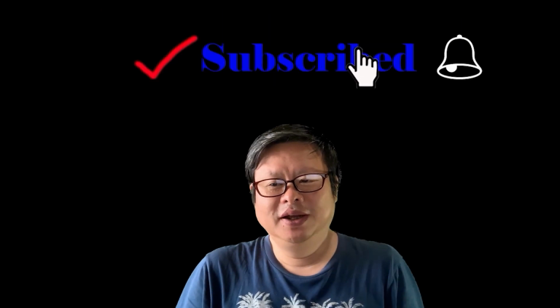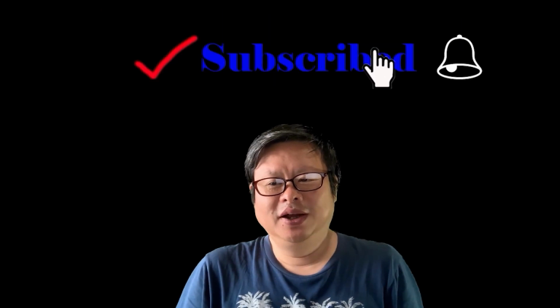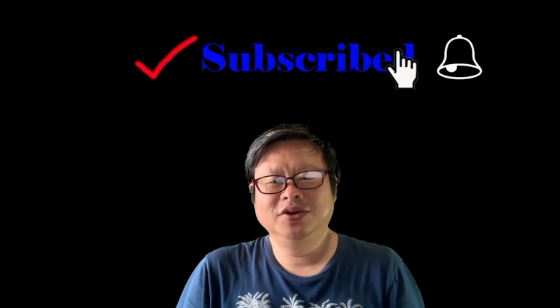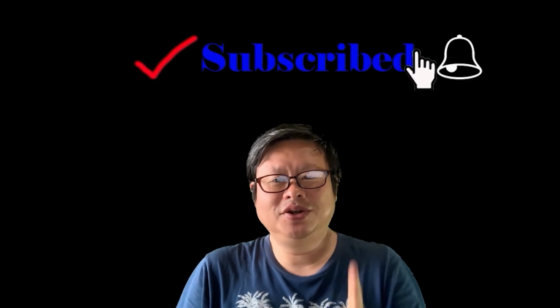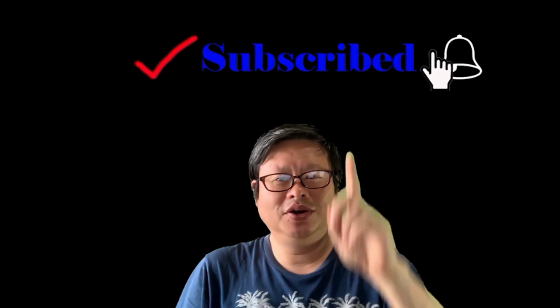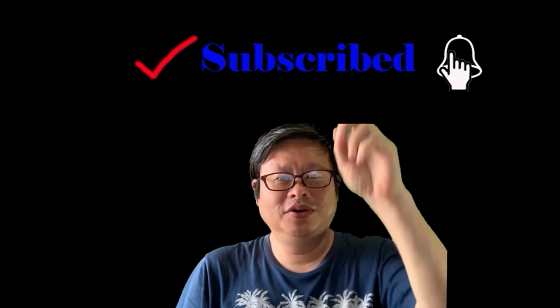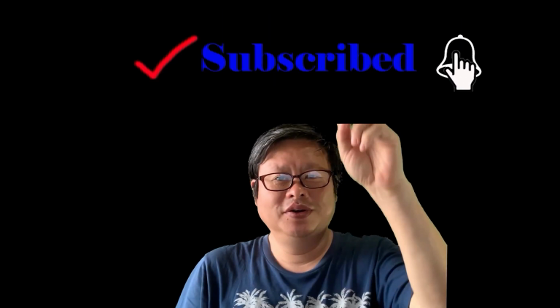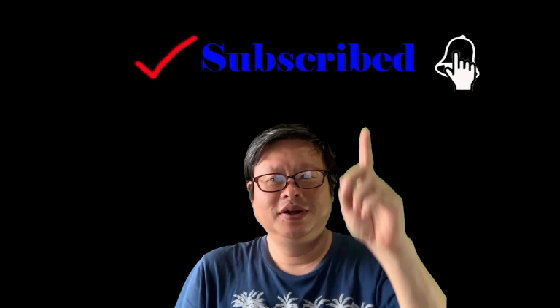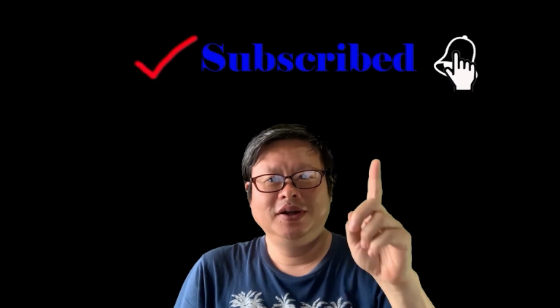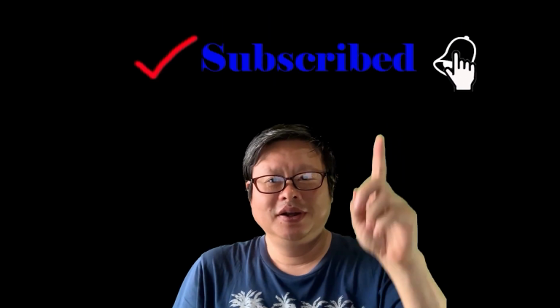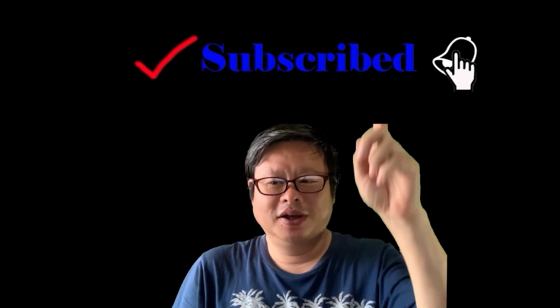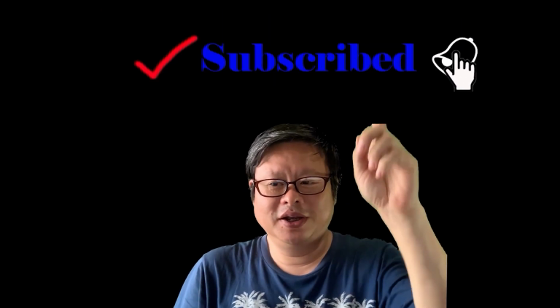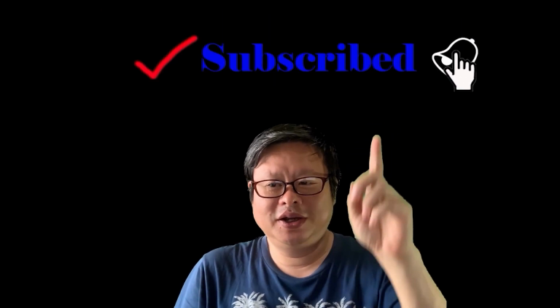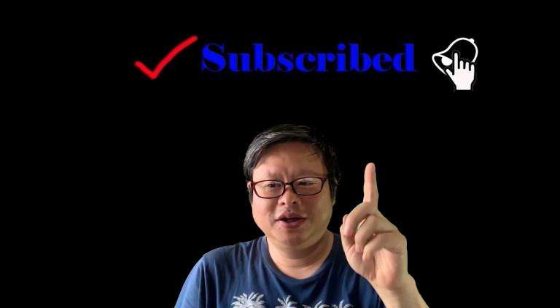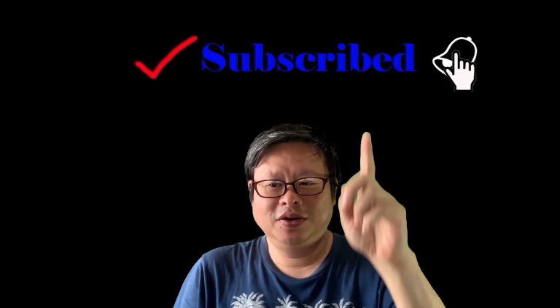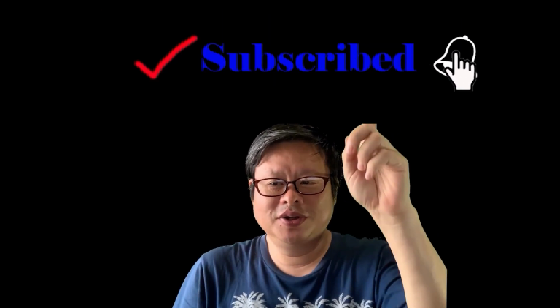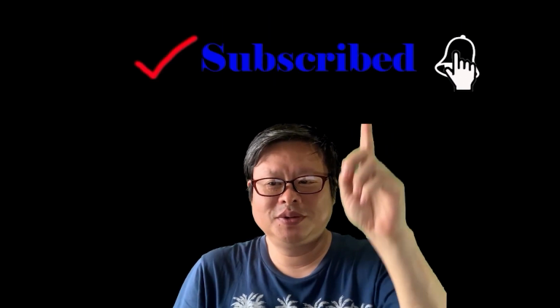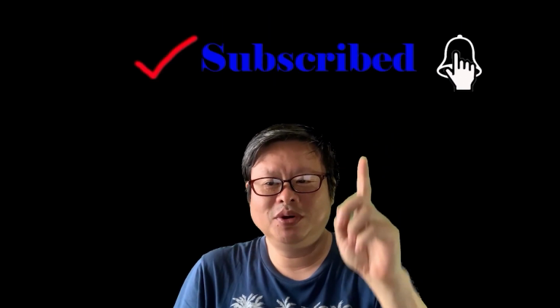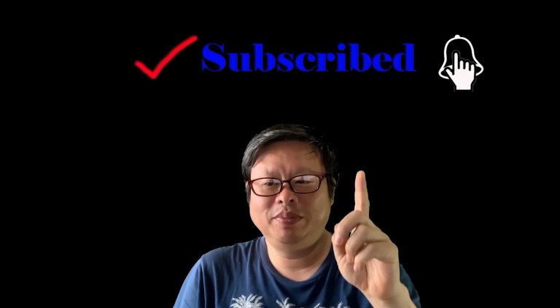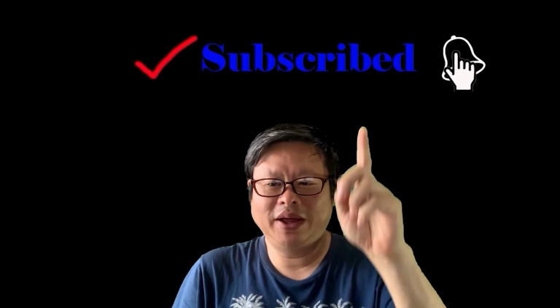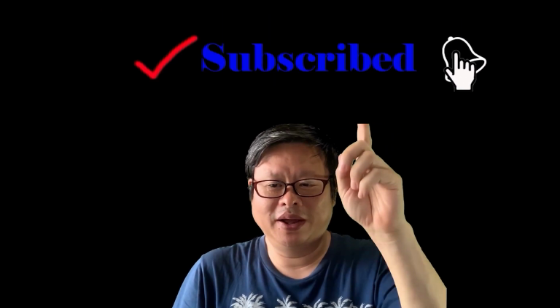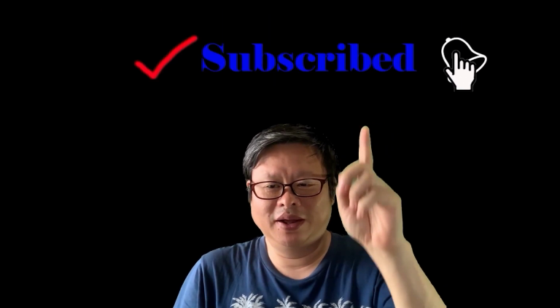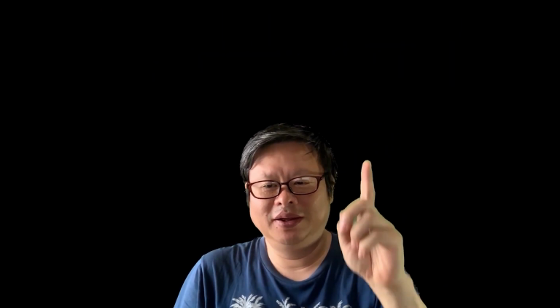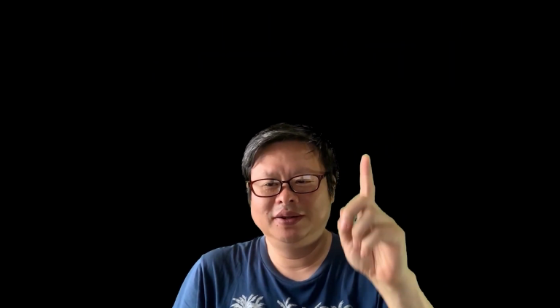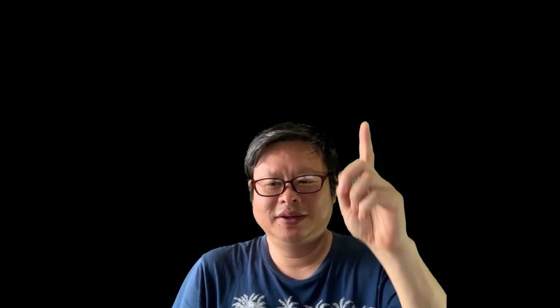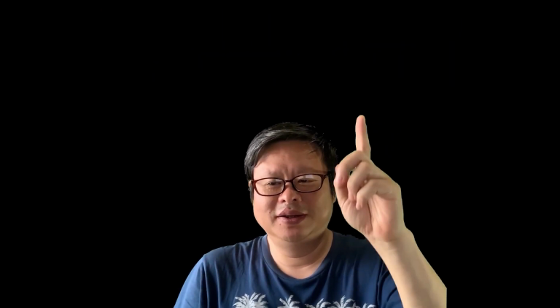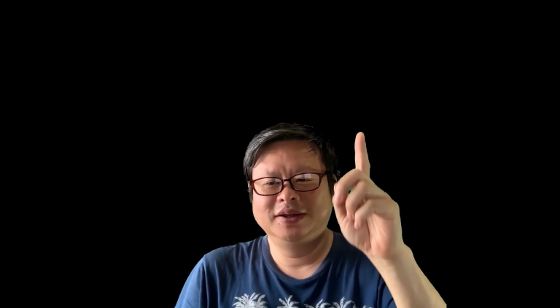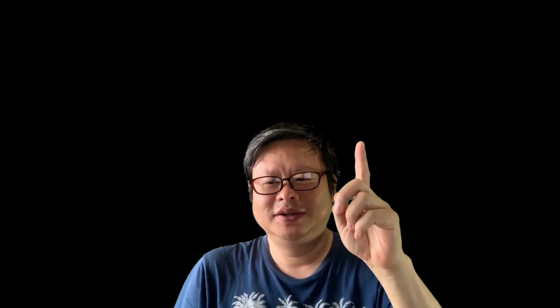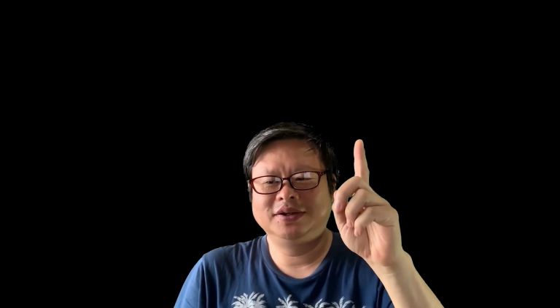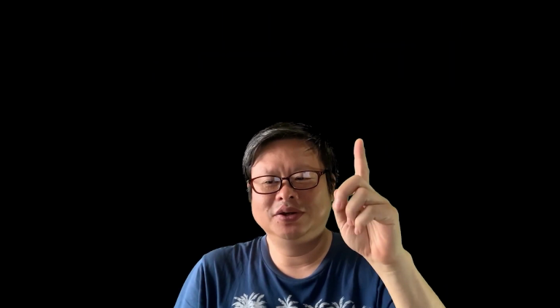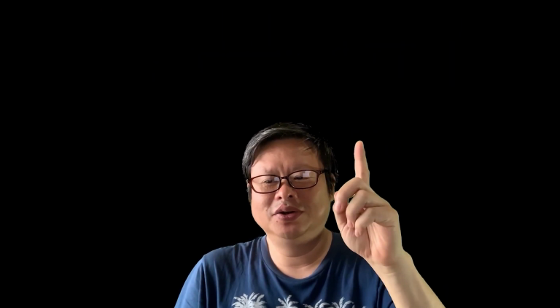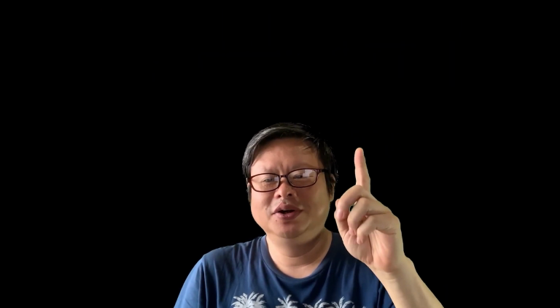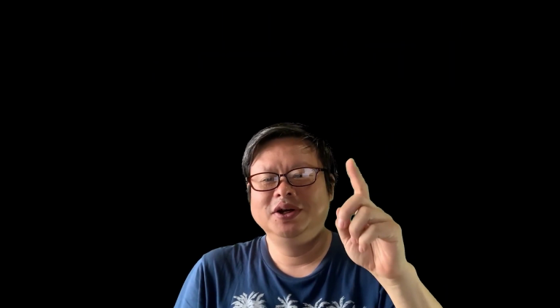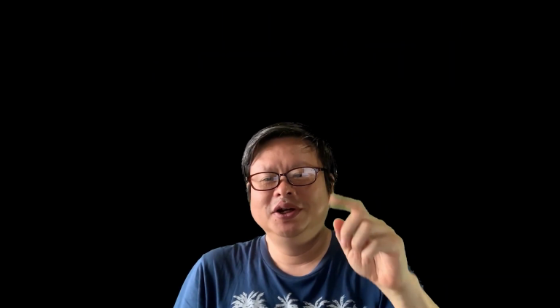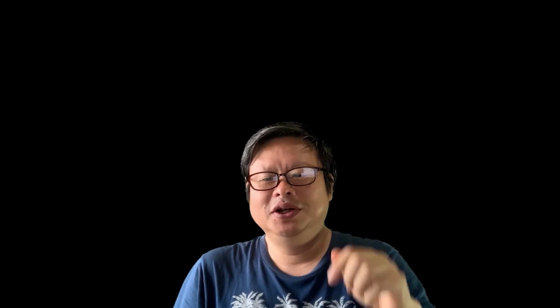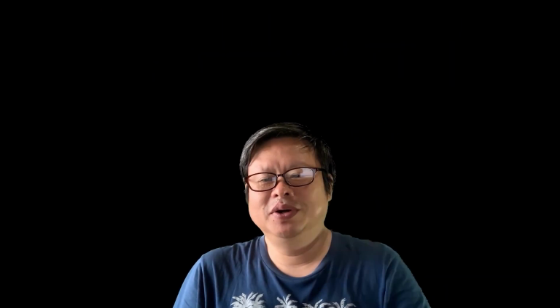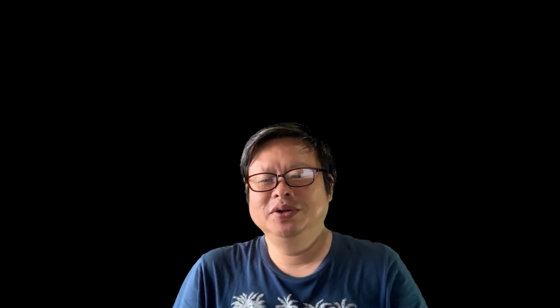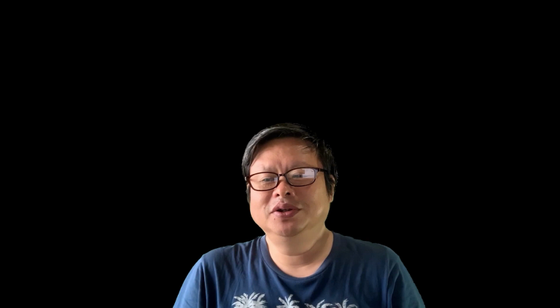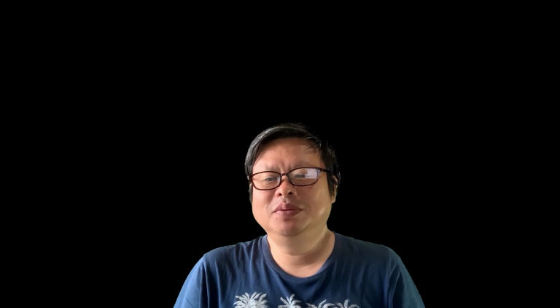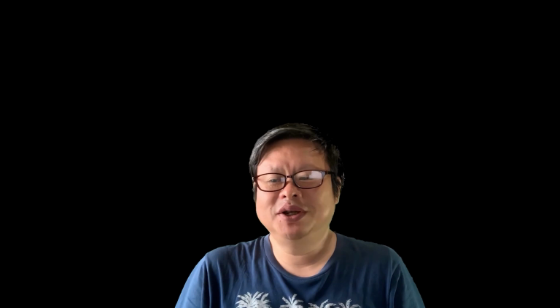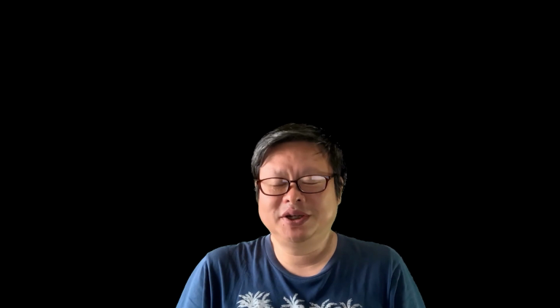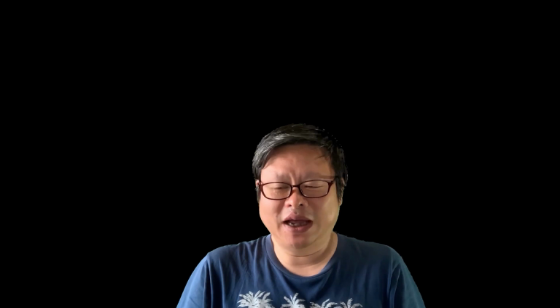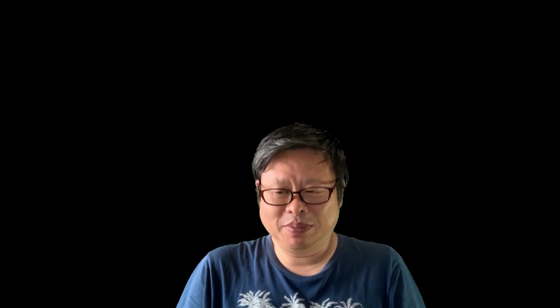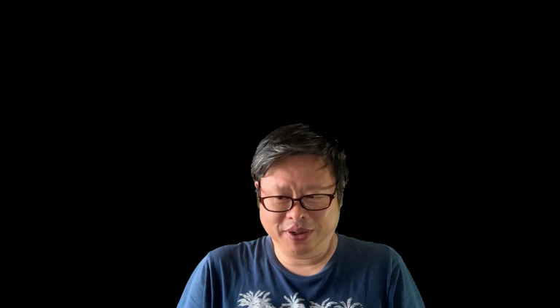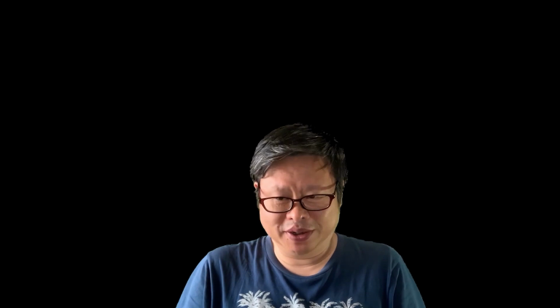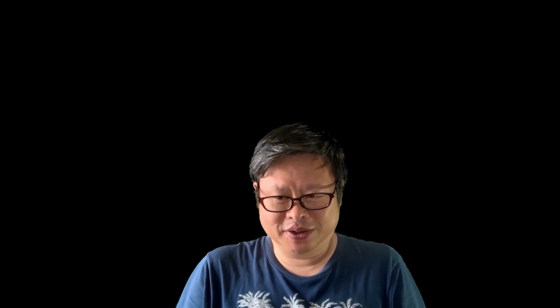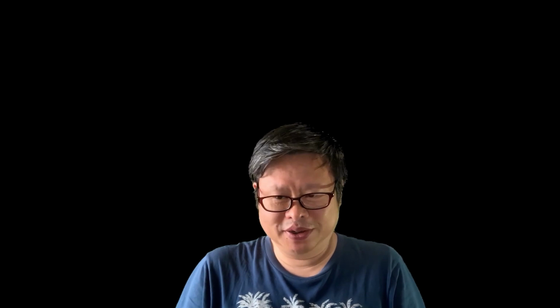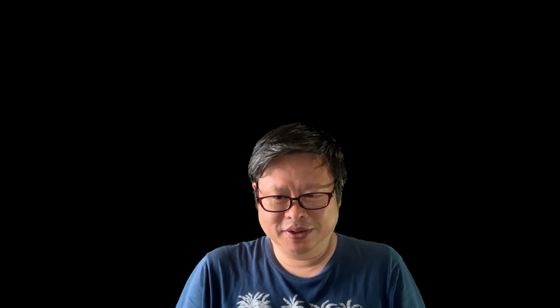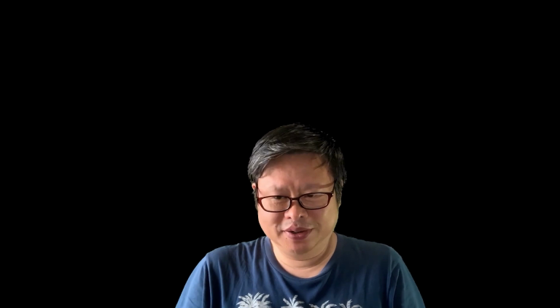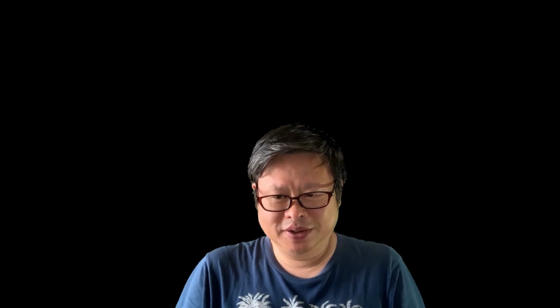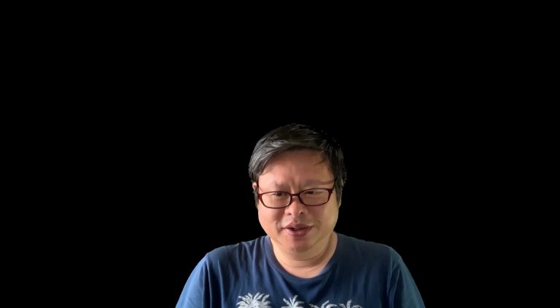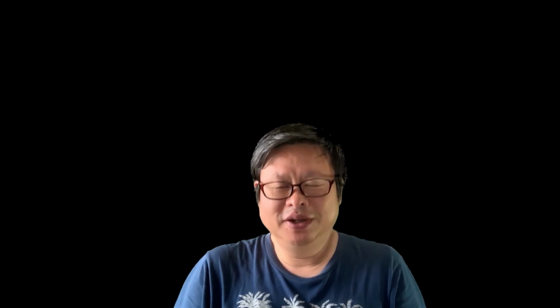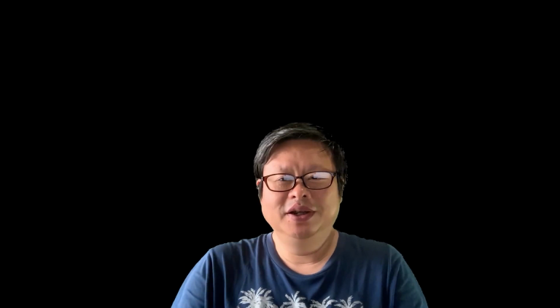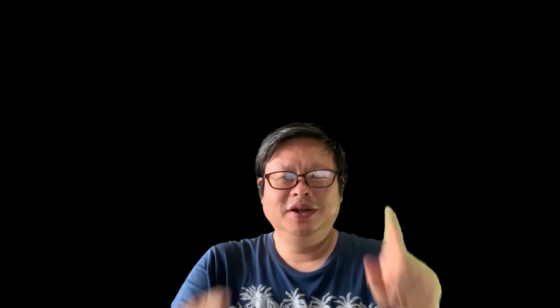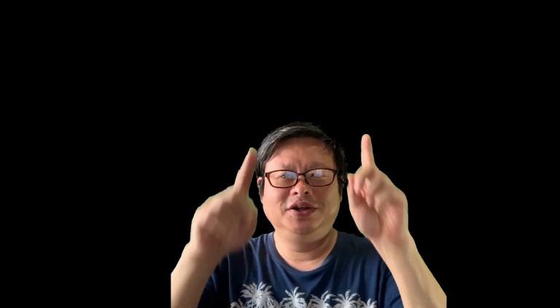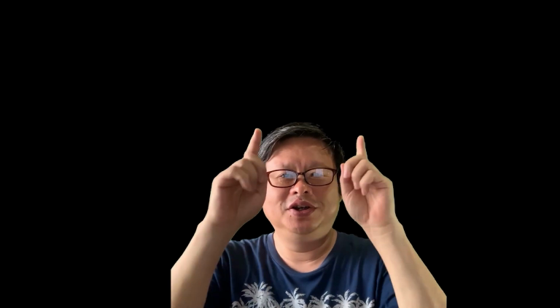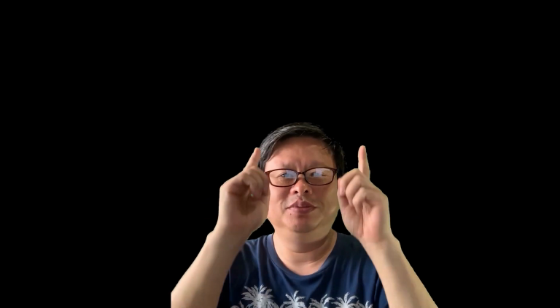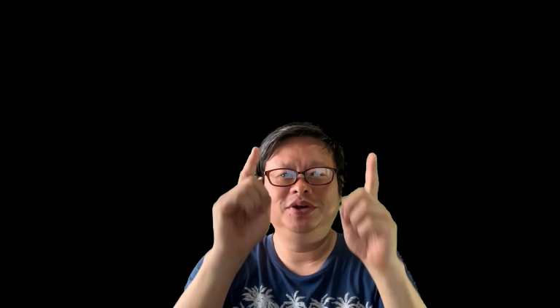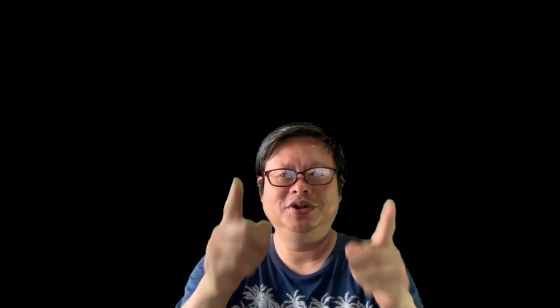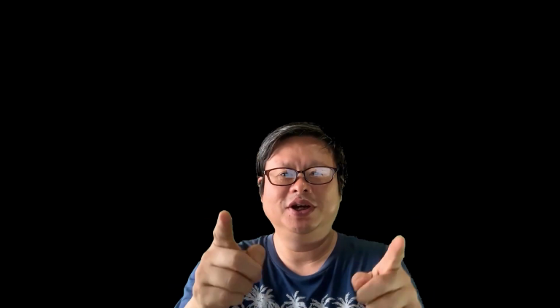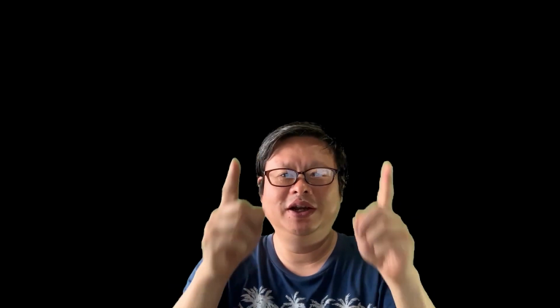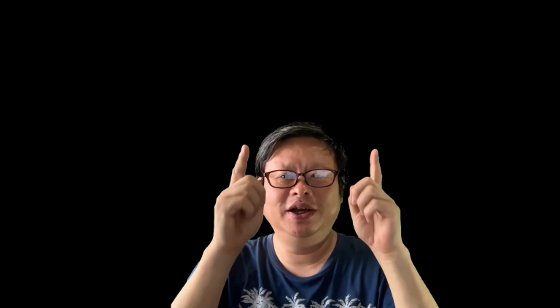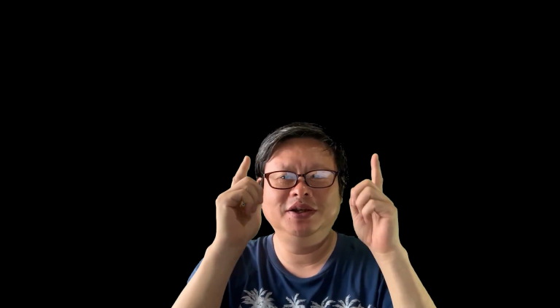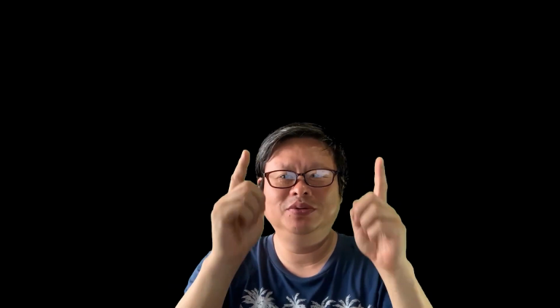Also, click on the small bell, so you will not miss the update. Thank you.